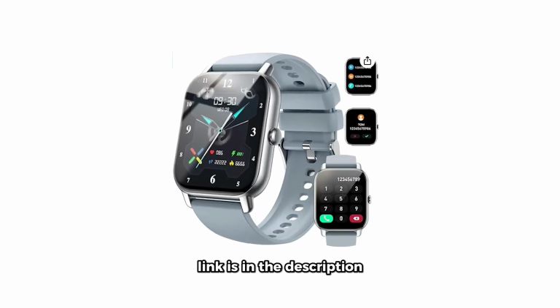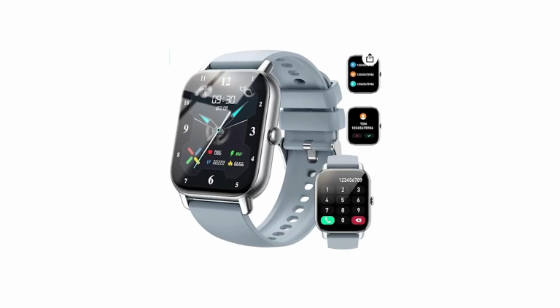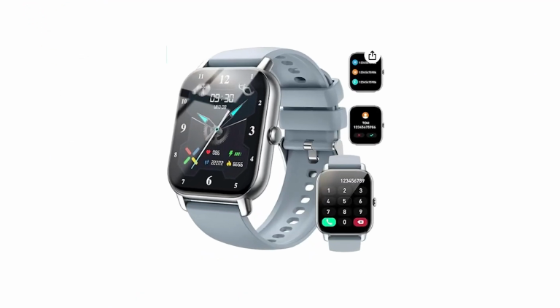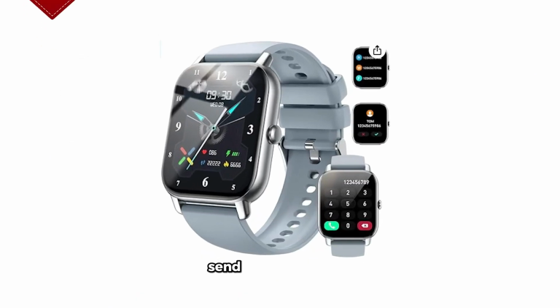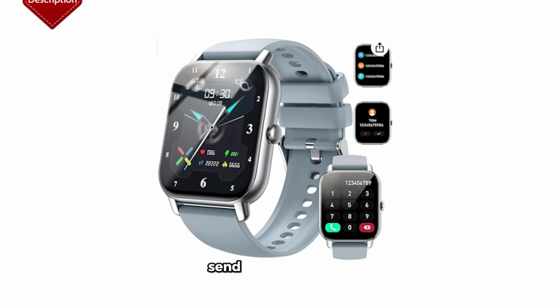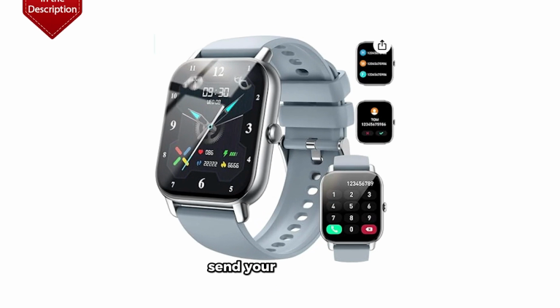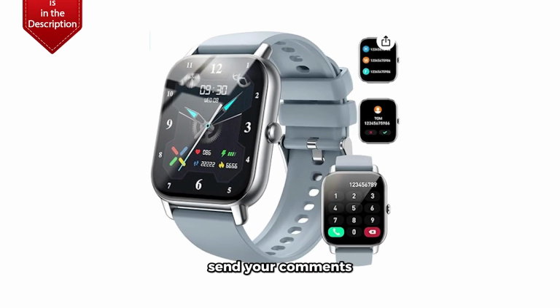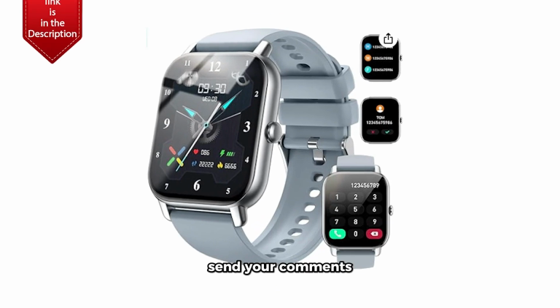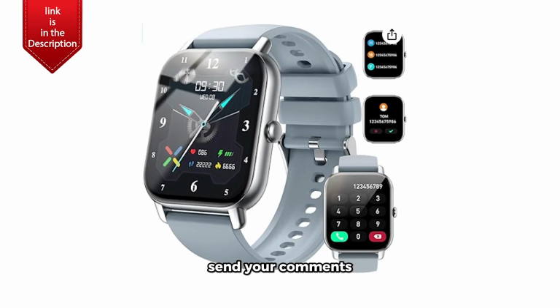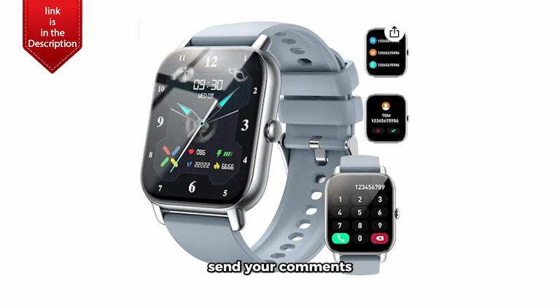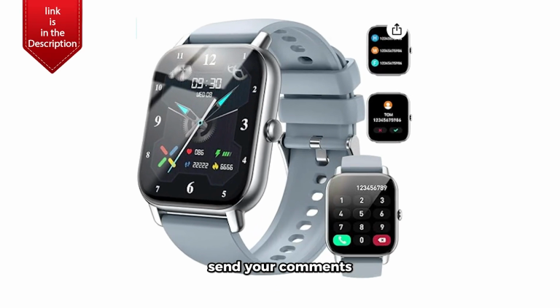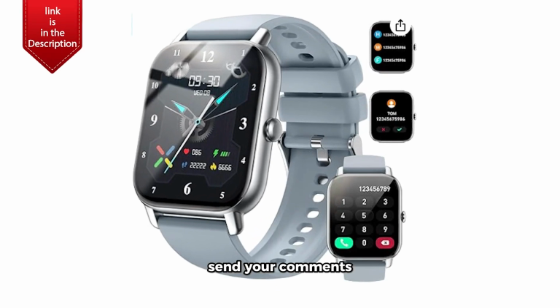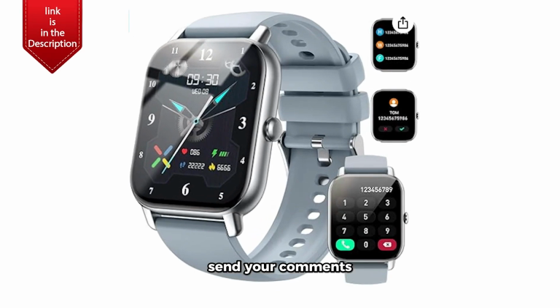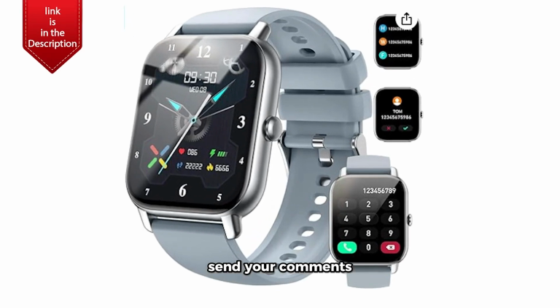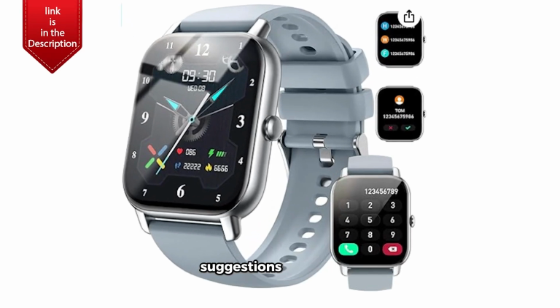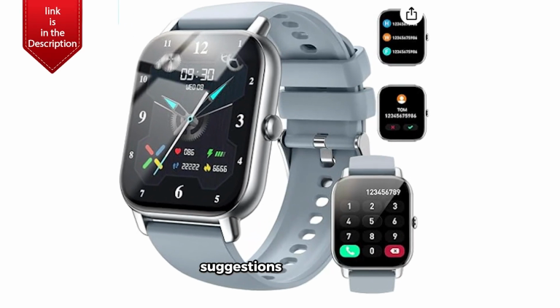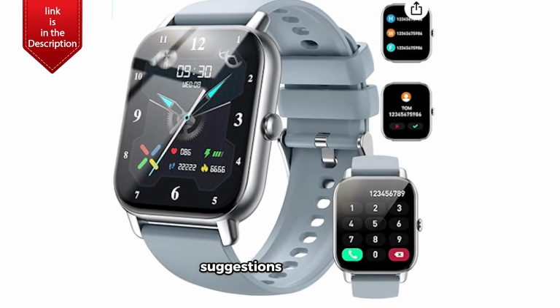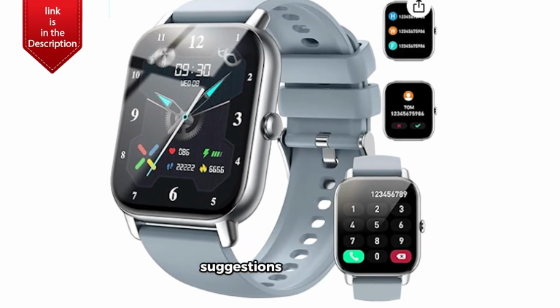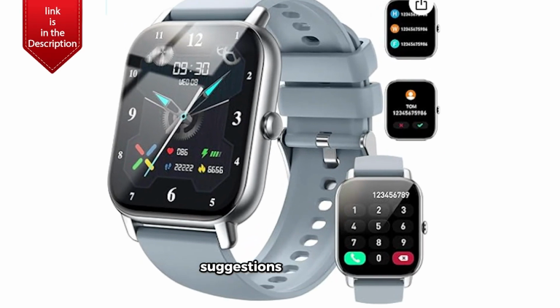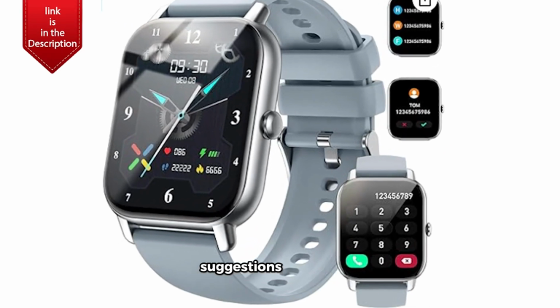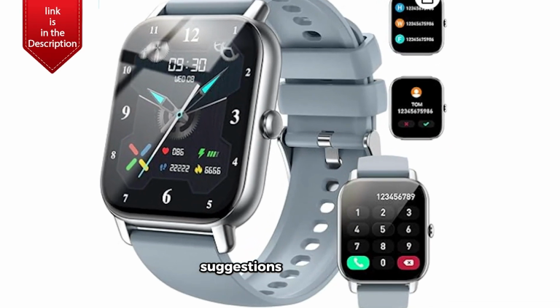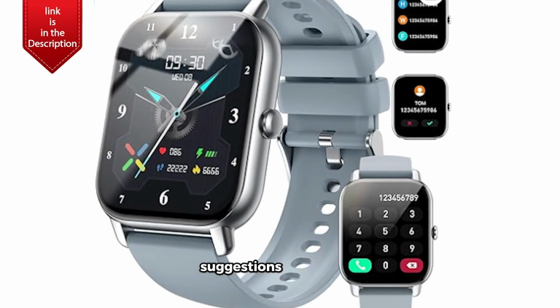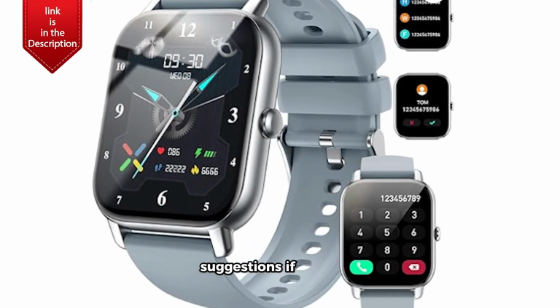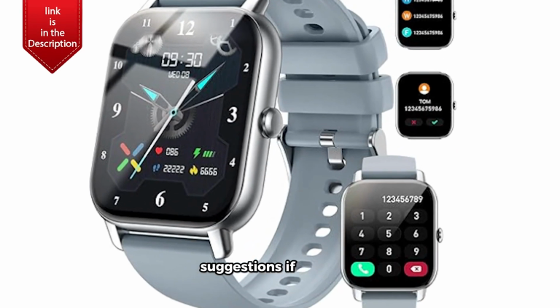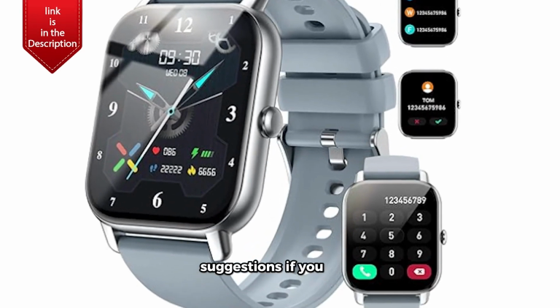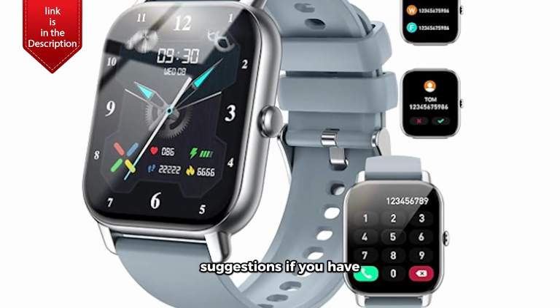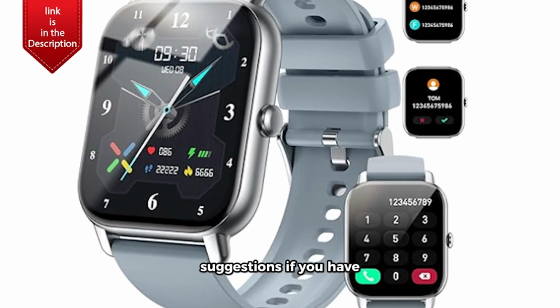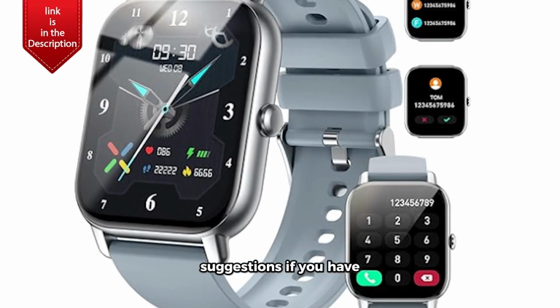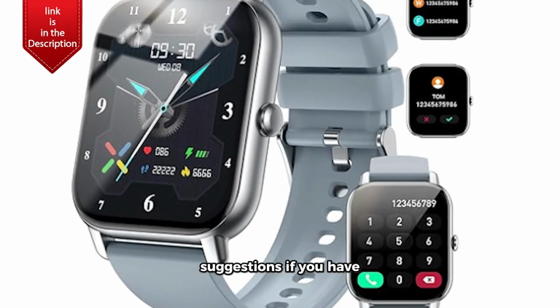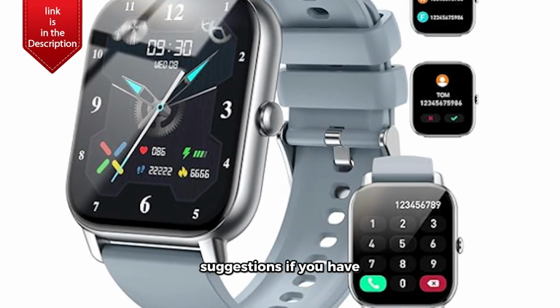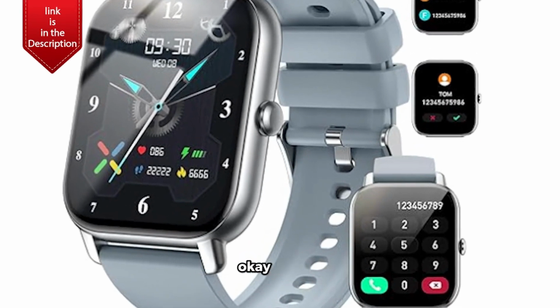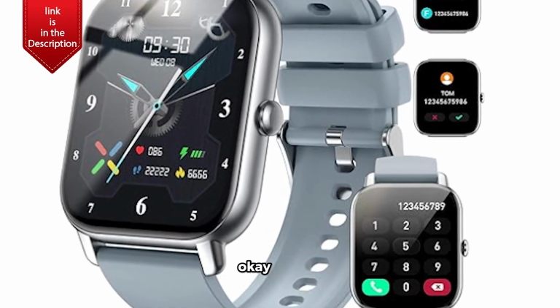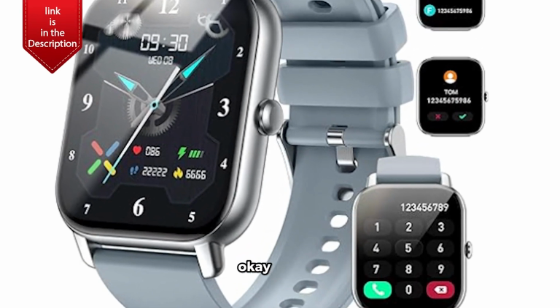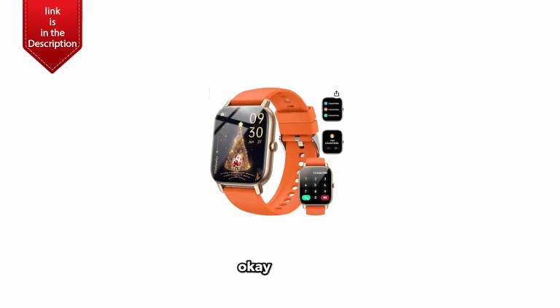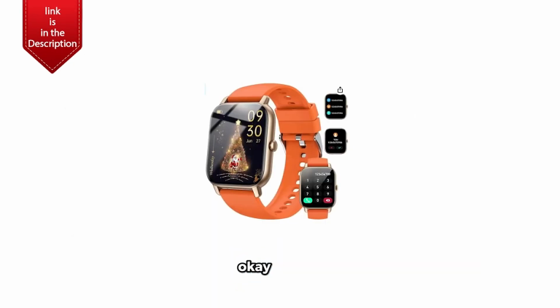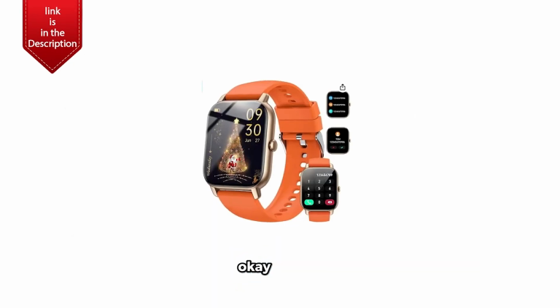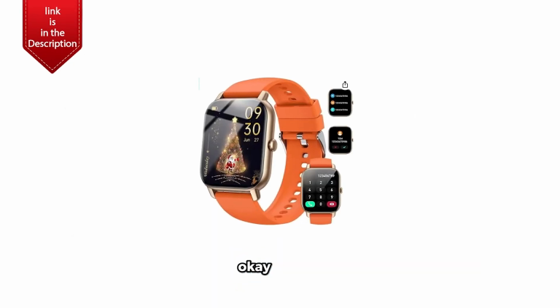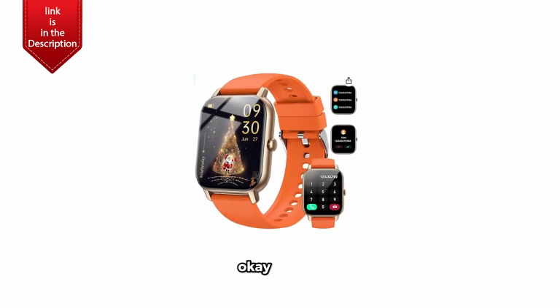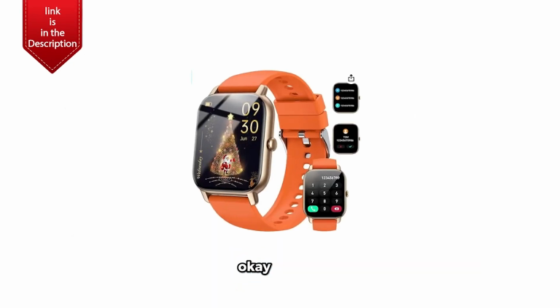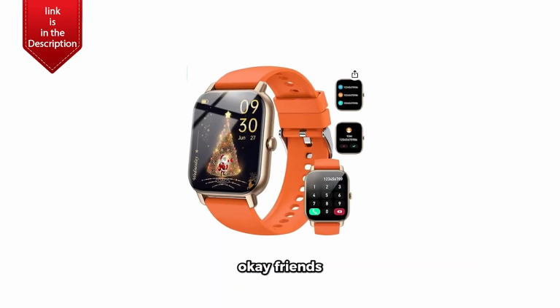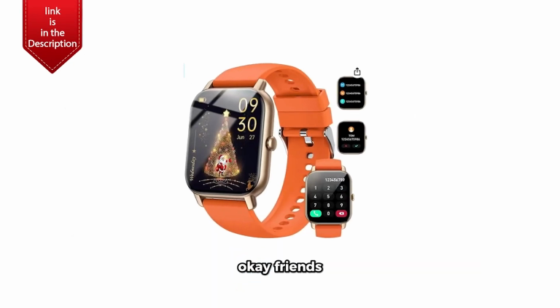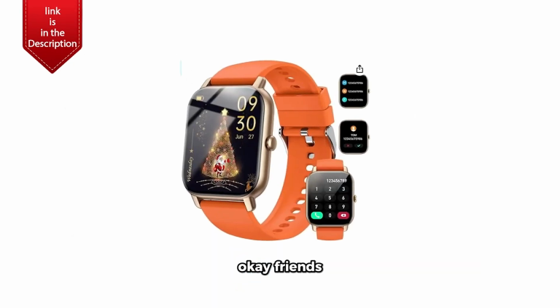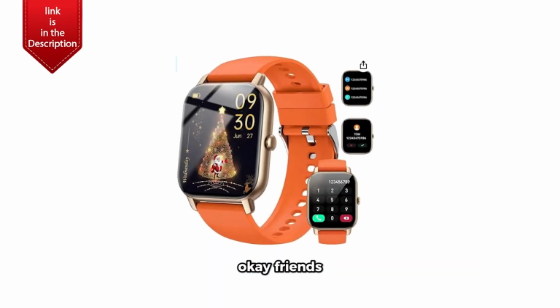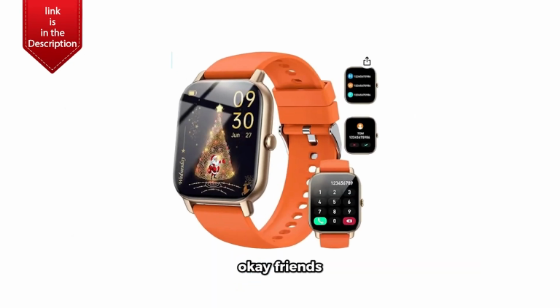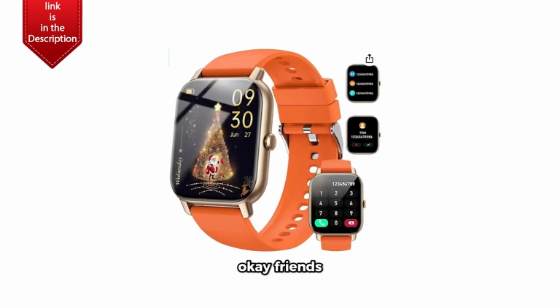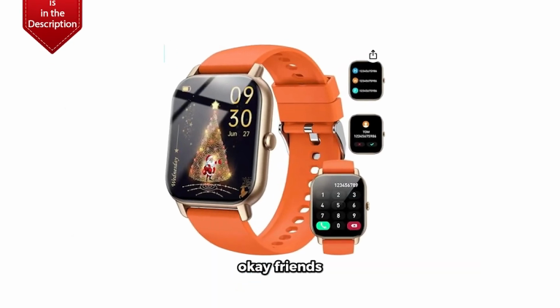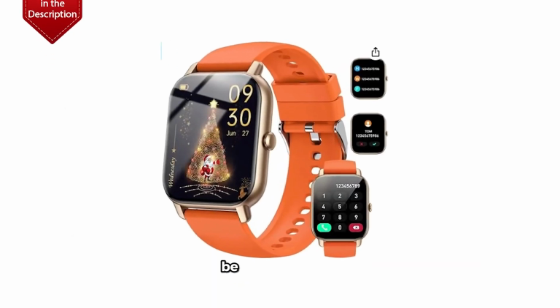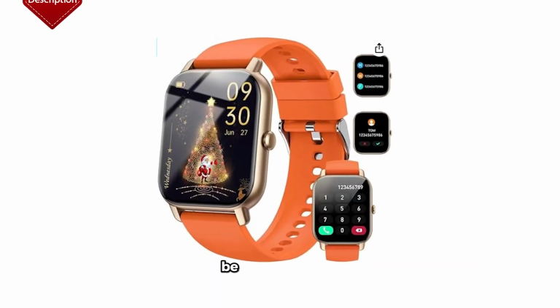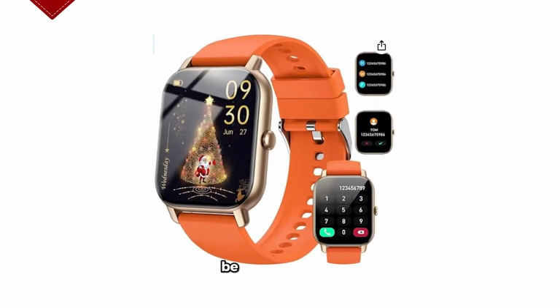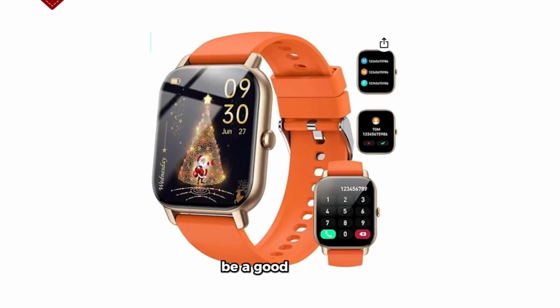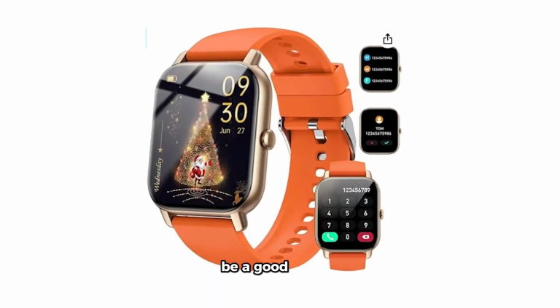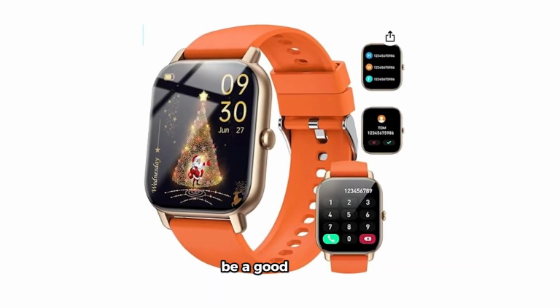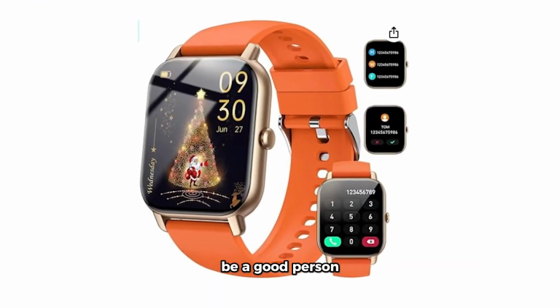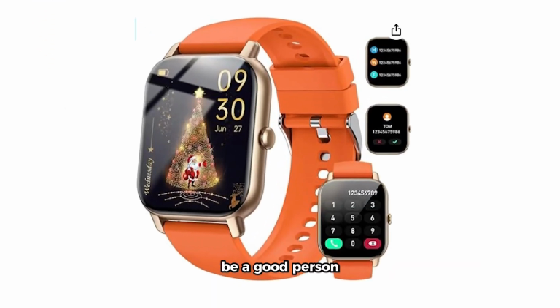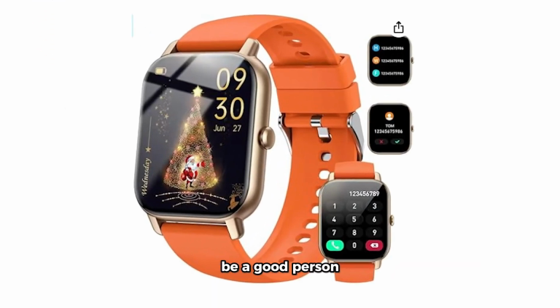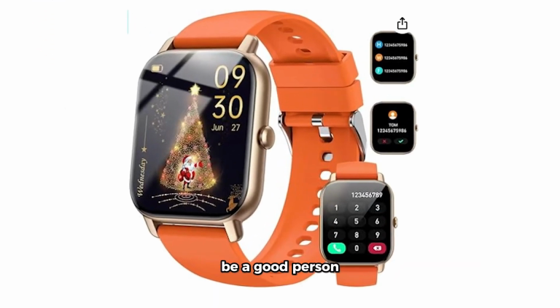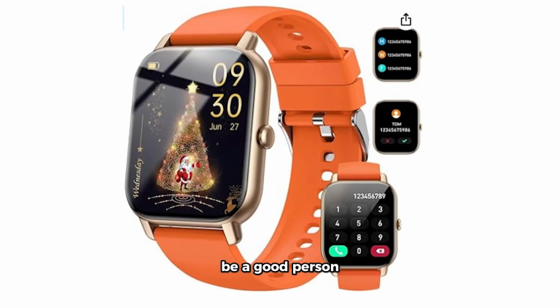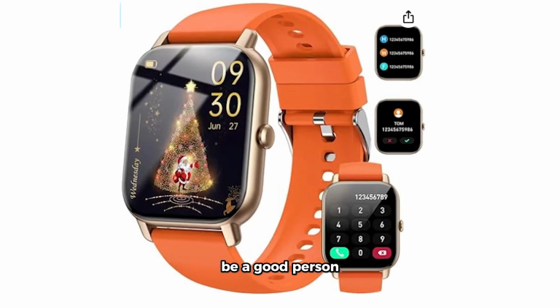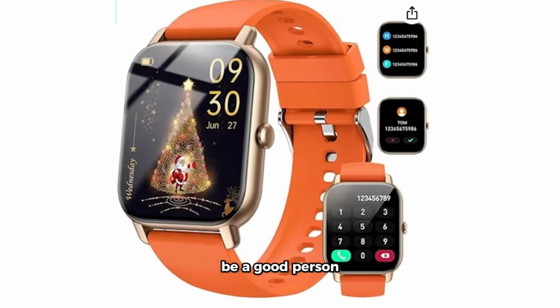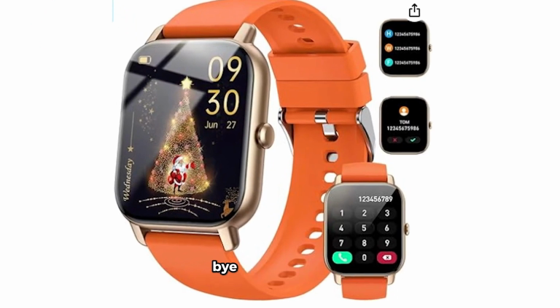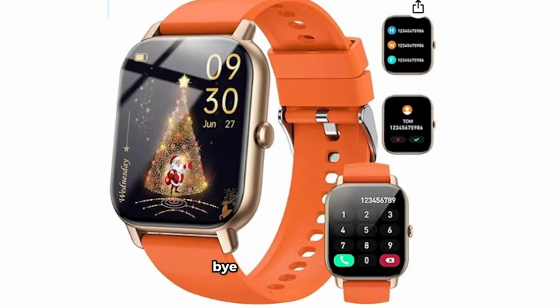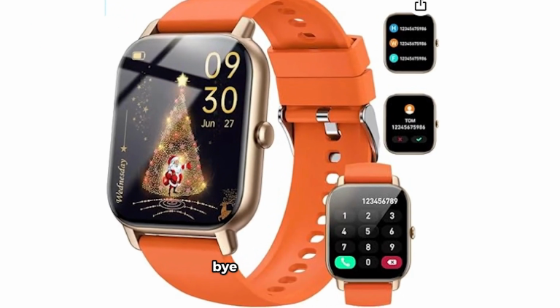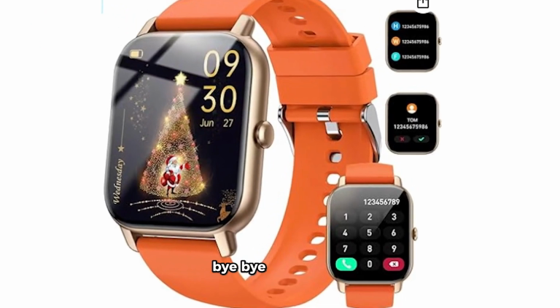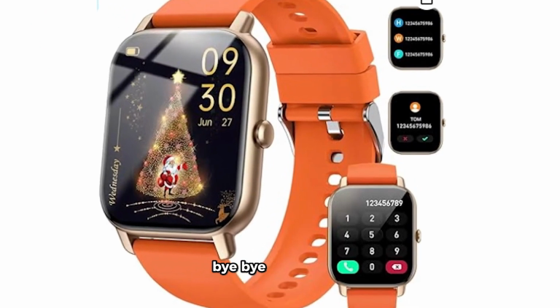Send your comments and suggestions if you have any. Okay friends, be a good person. Bye-bye.